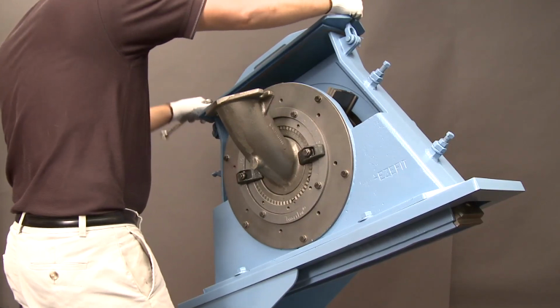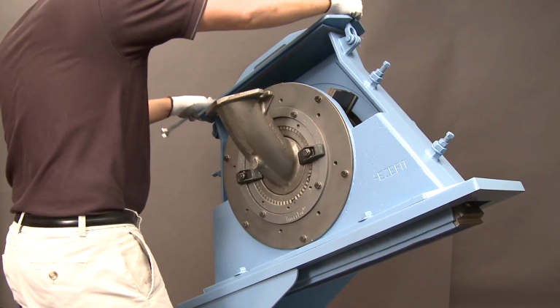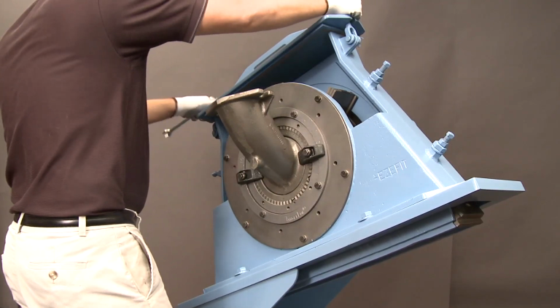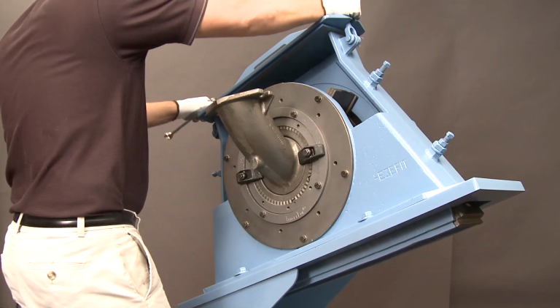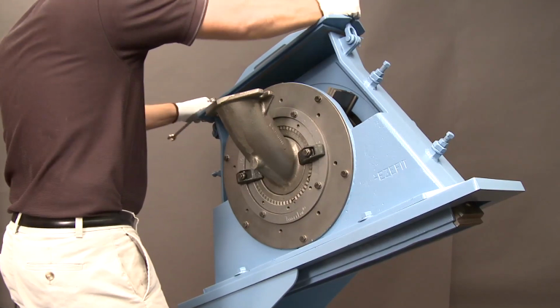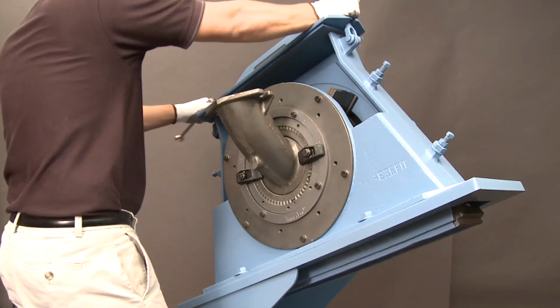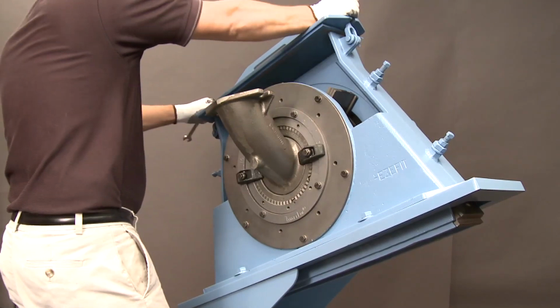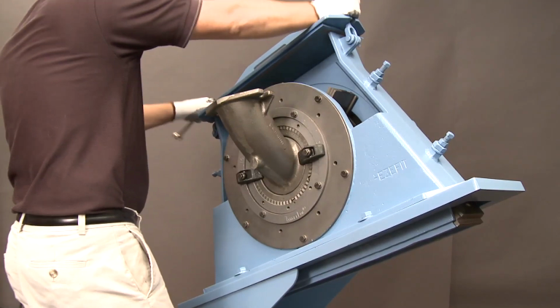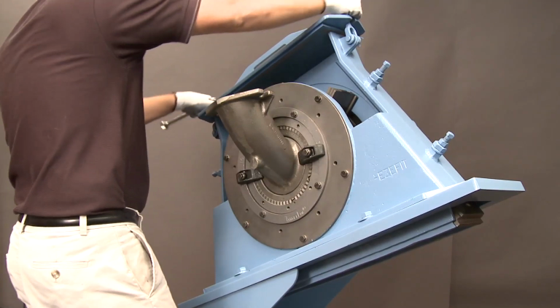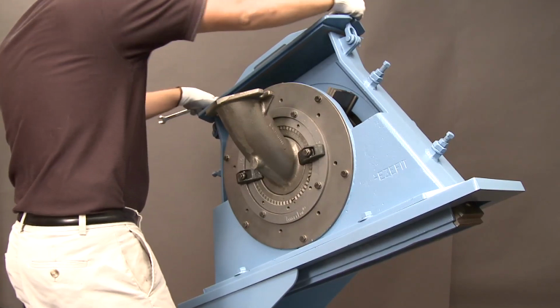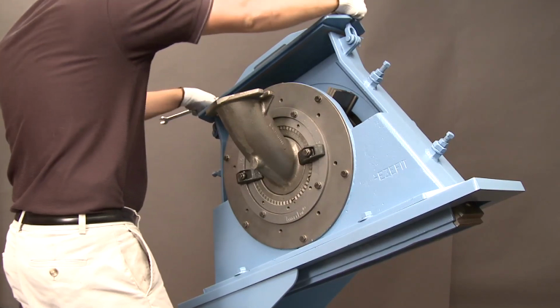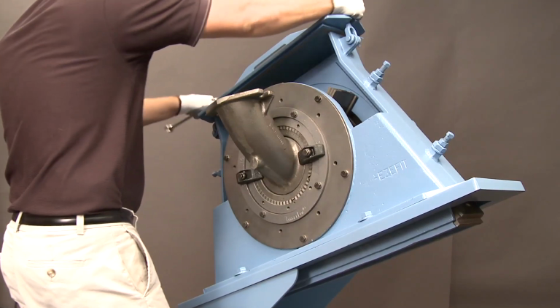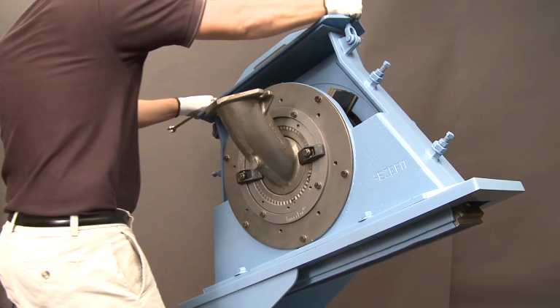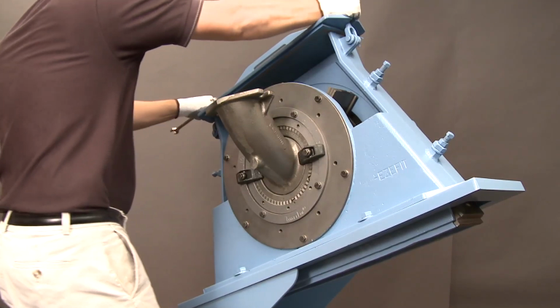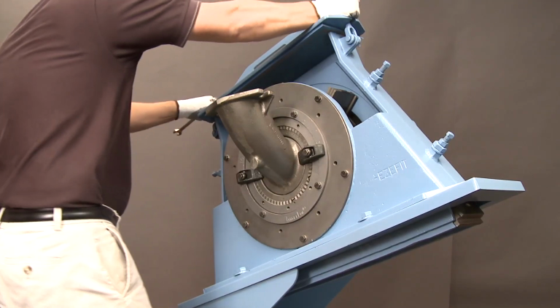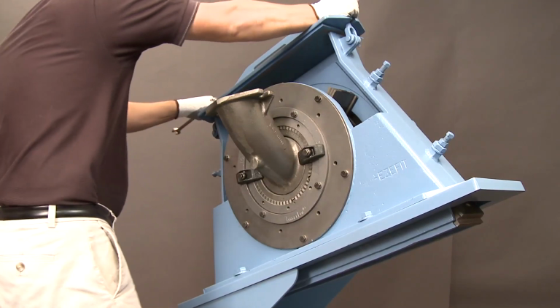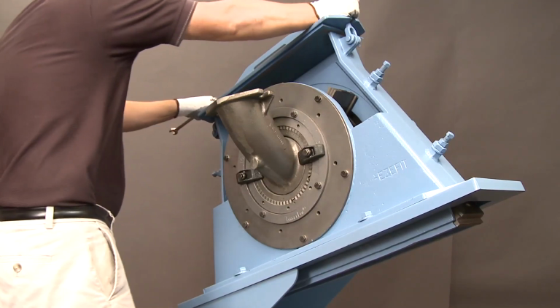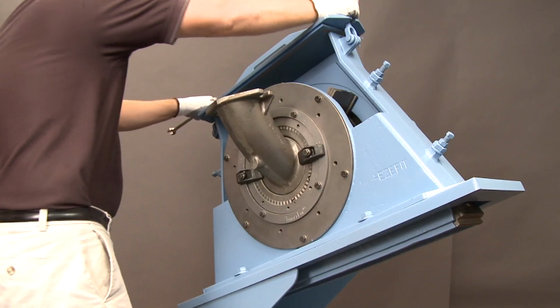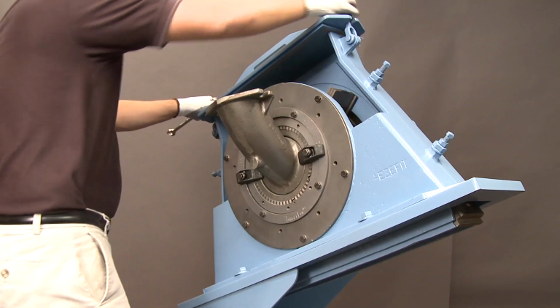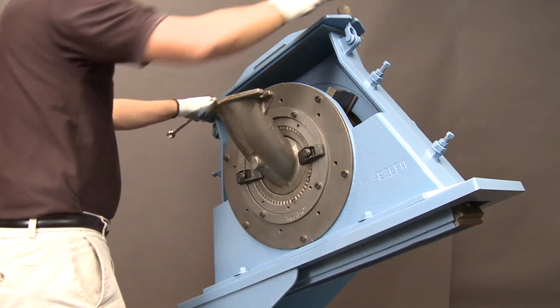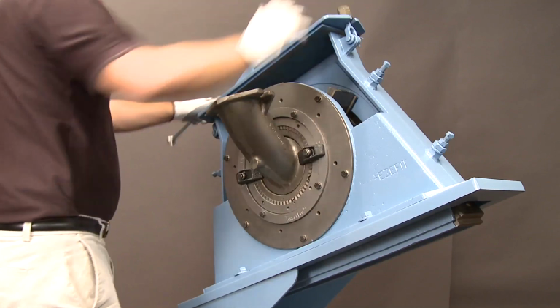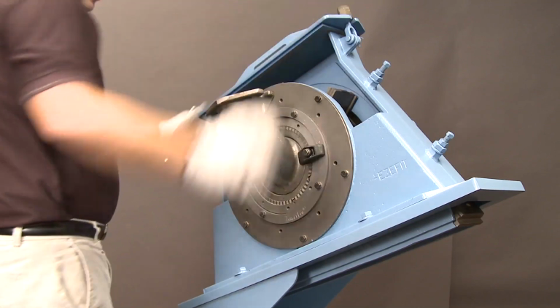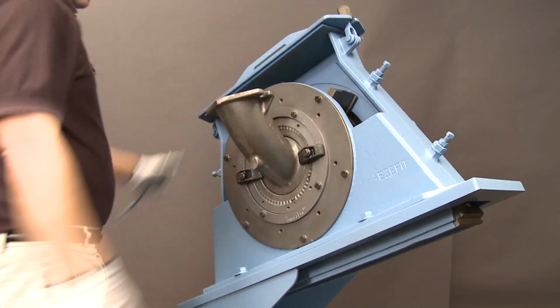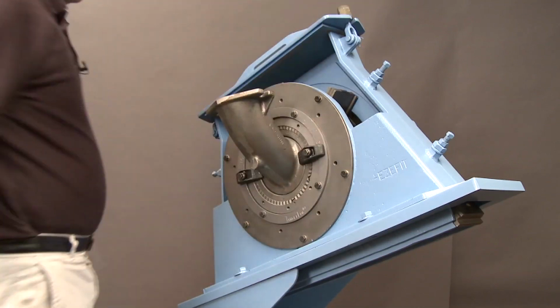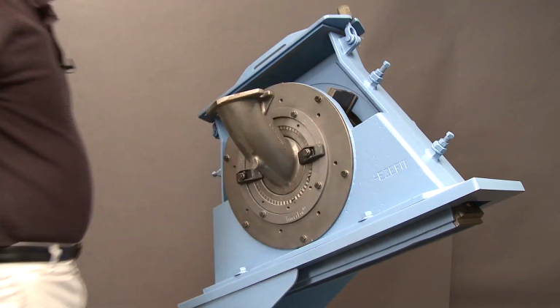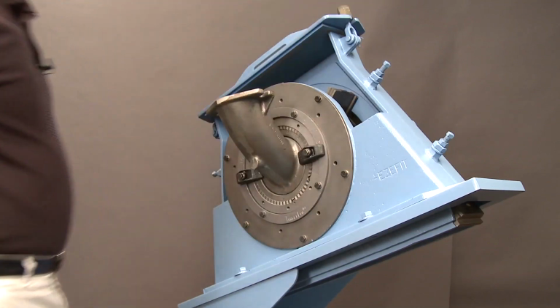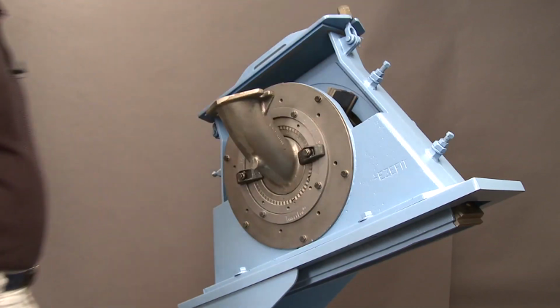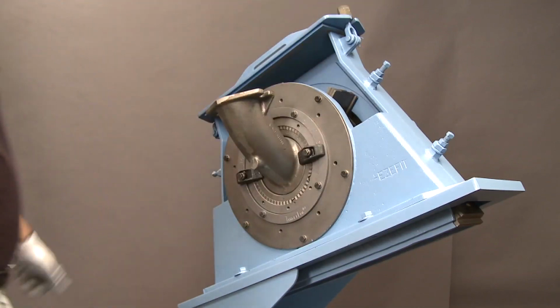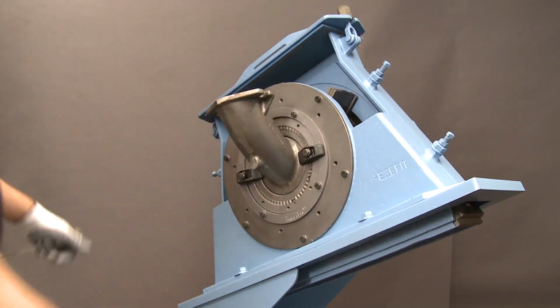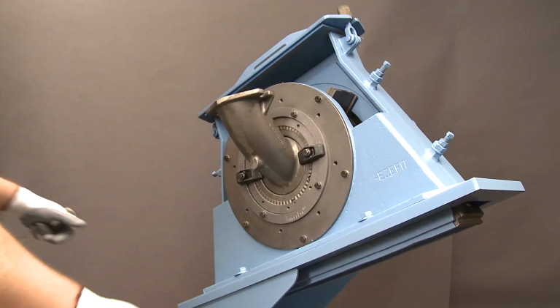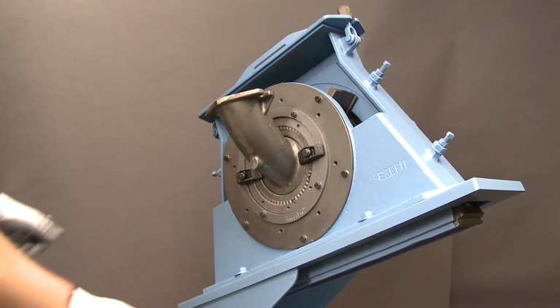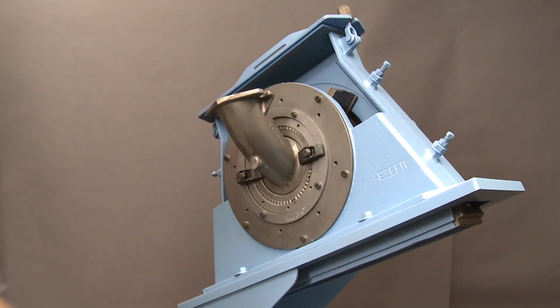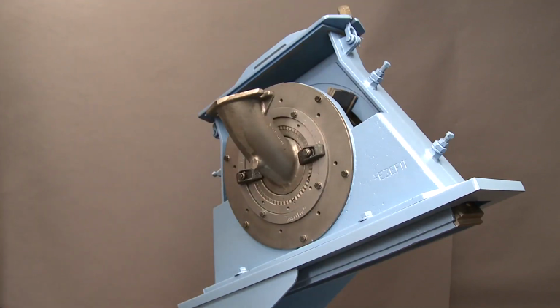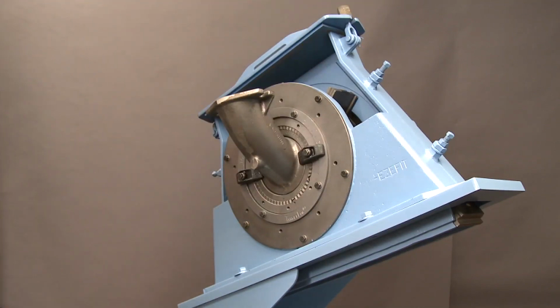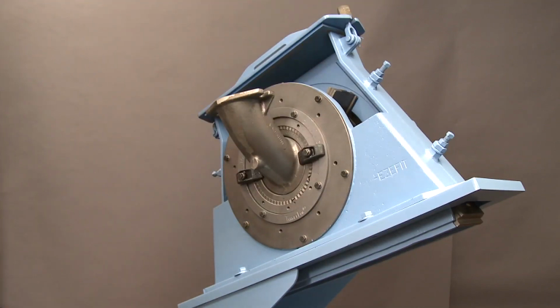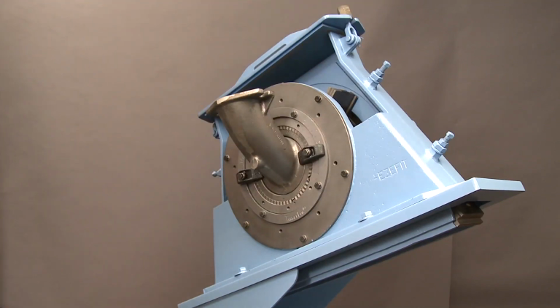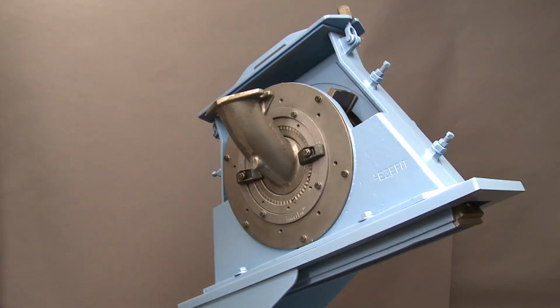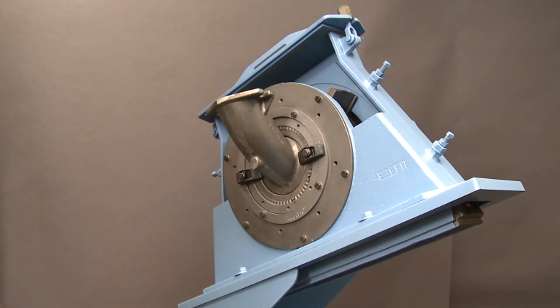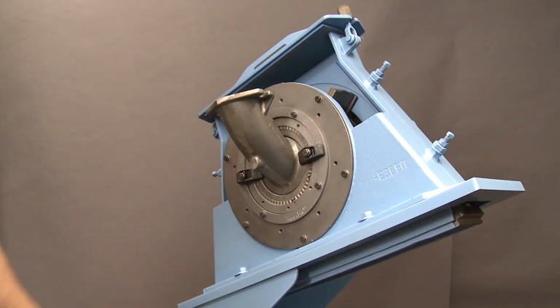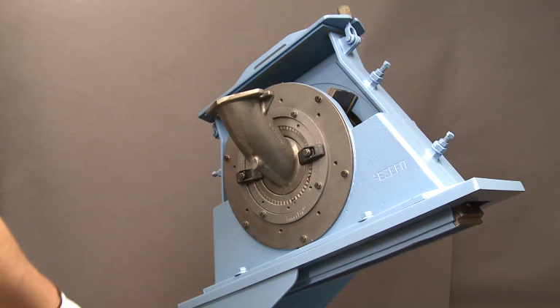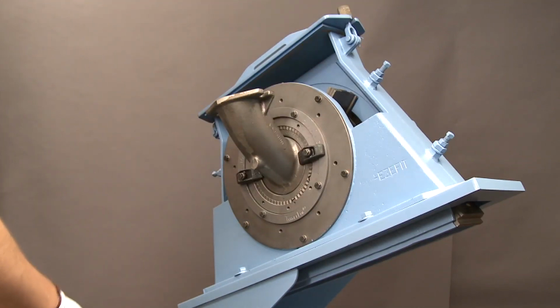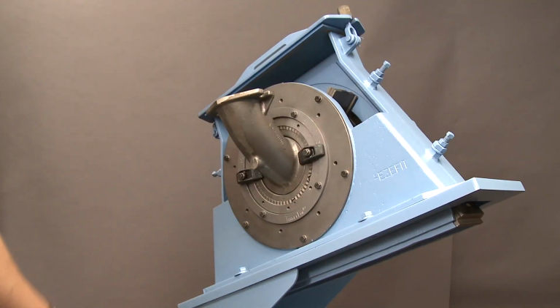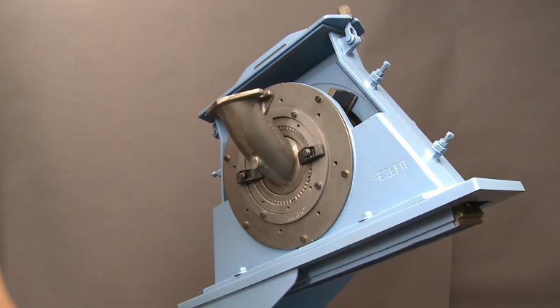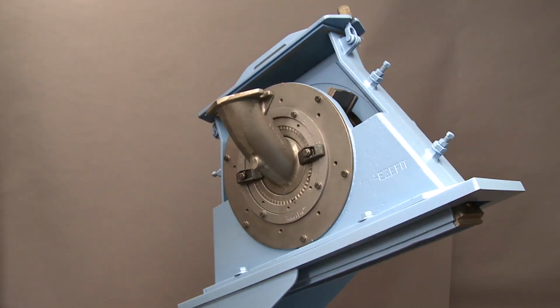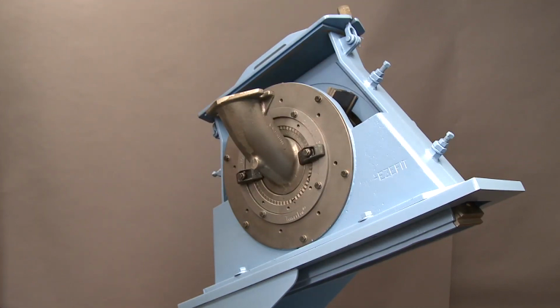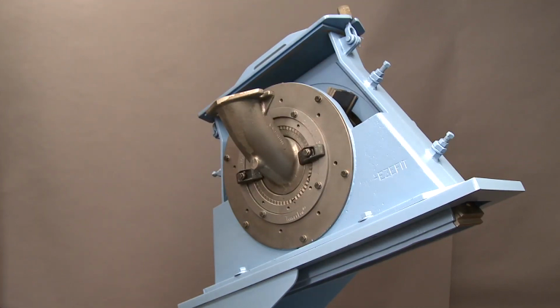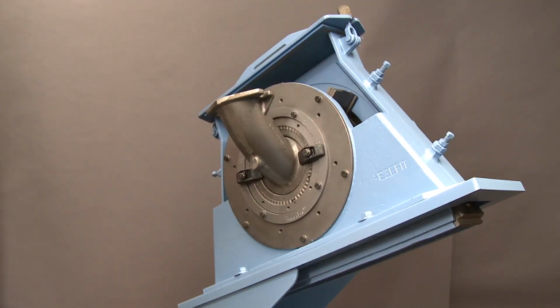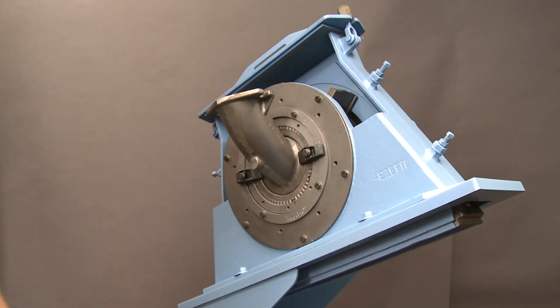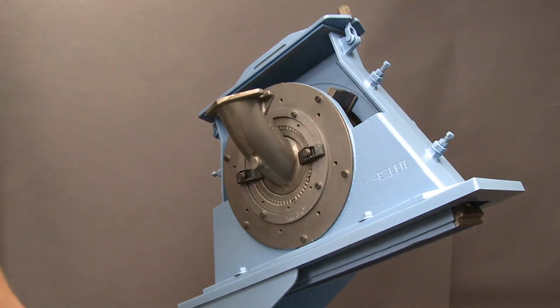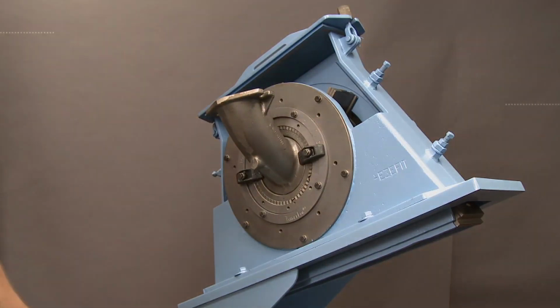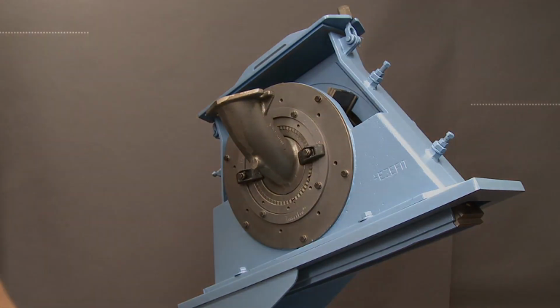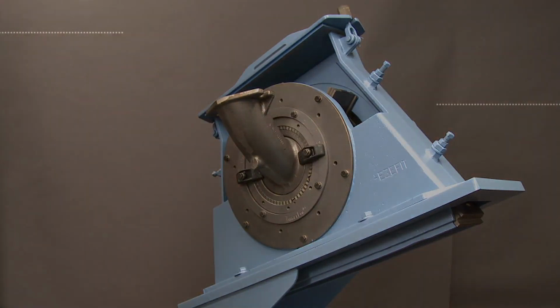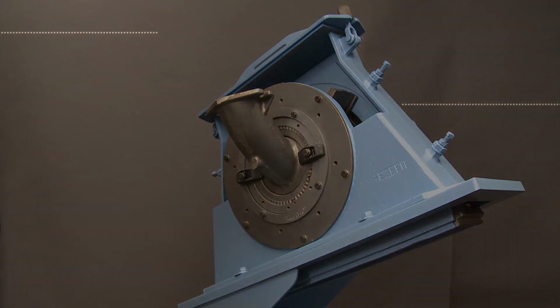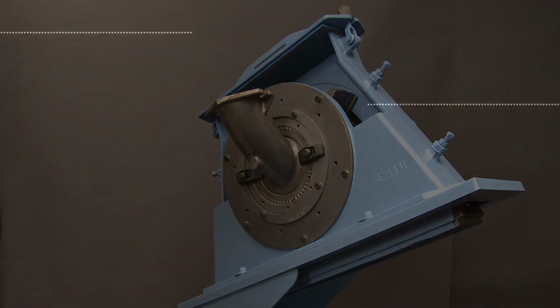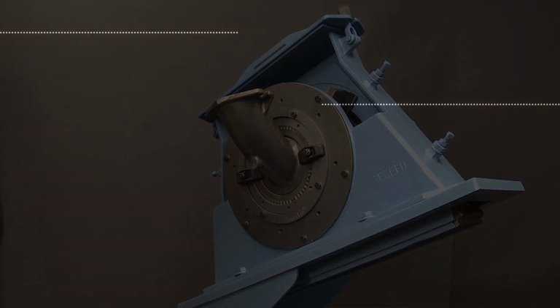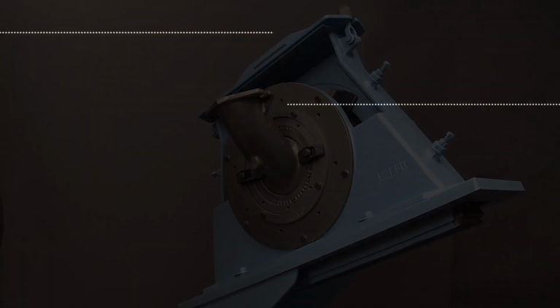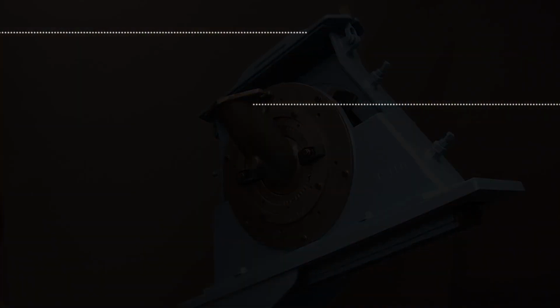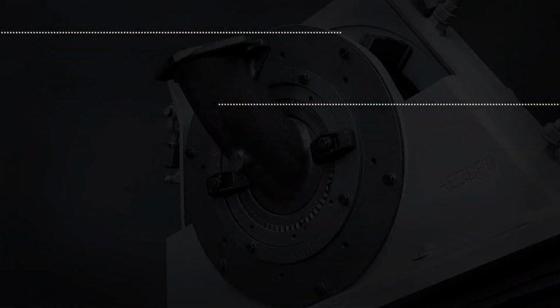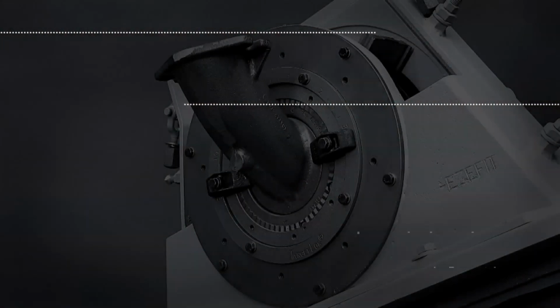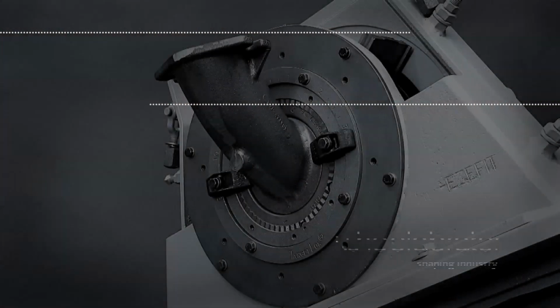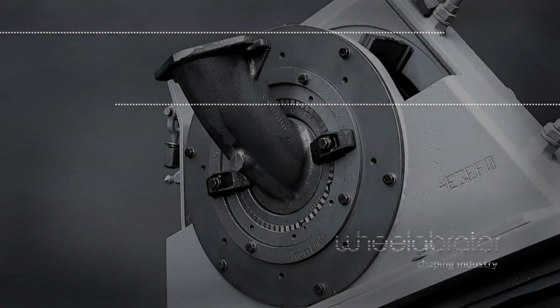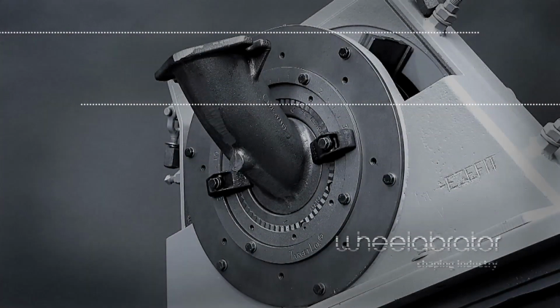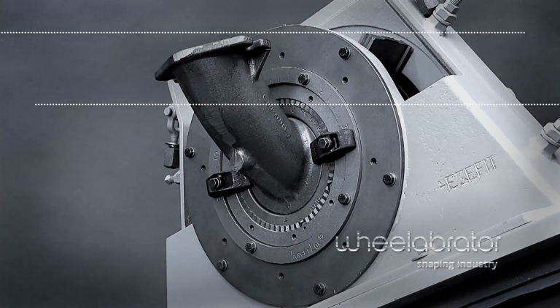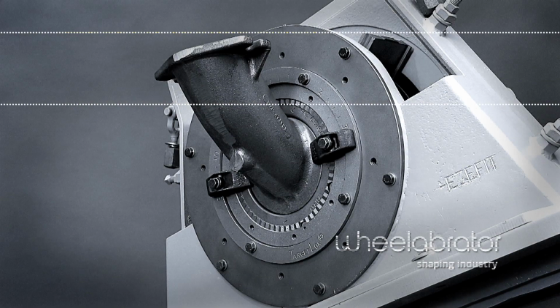Thank you for watching this demonstration of the Wheelabrator EZ-Fit Wheel. We'll see you next time.